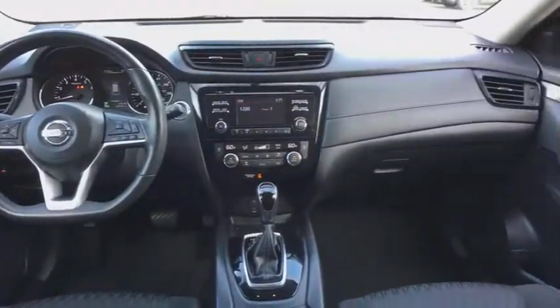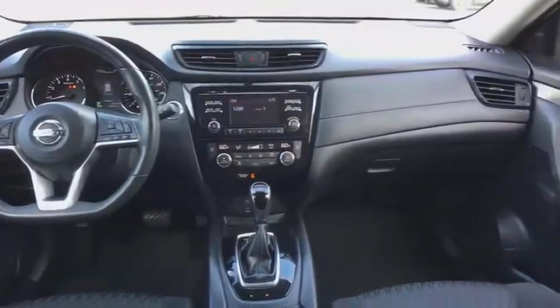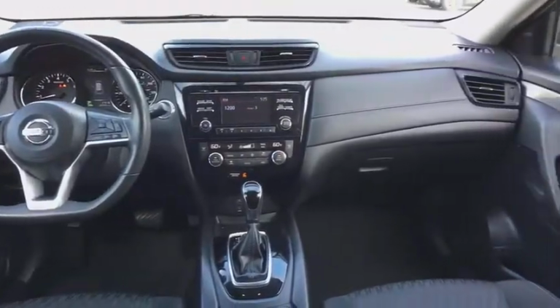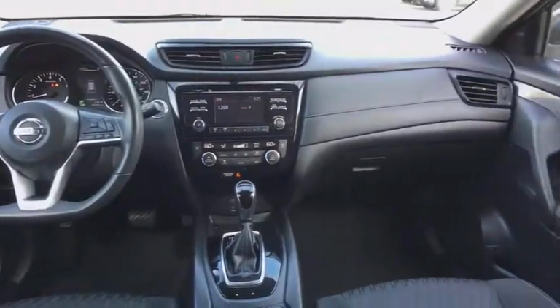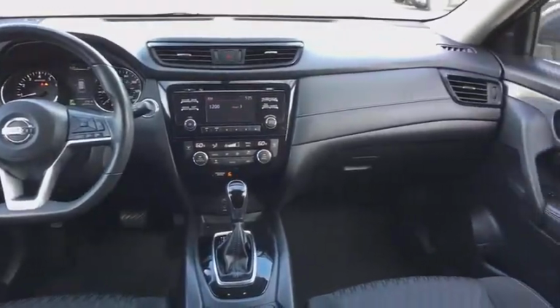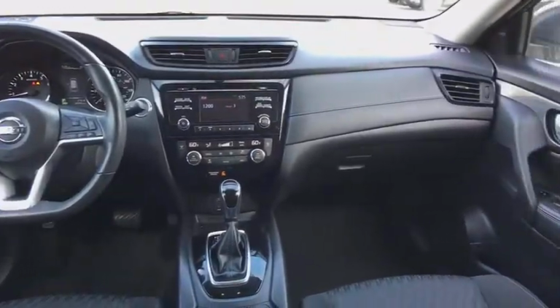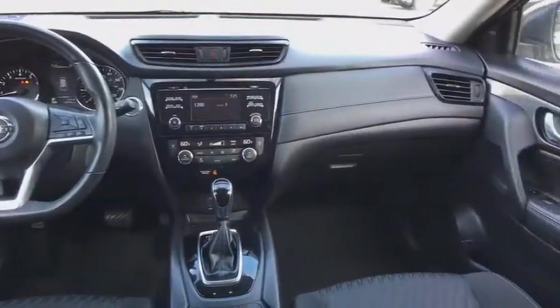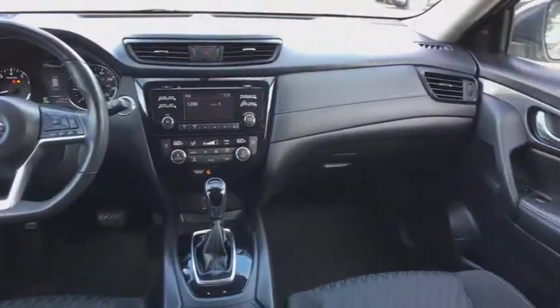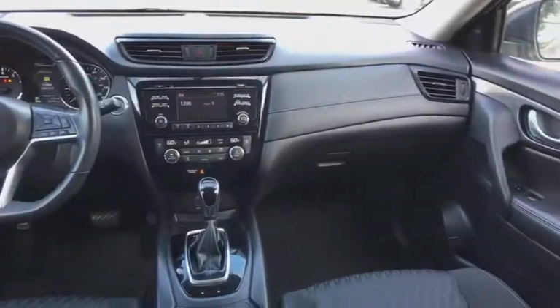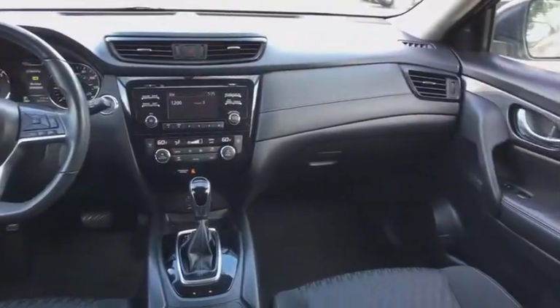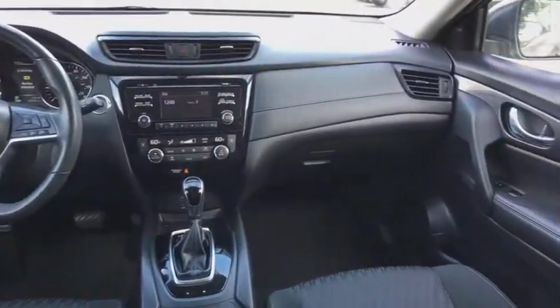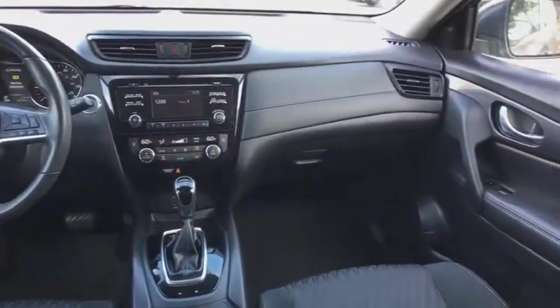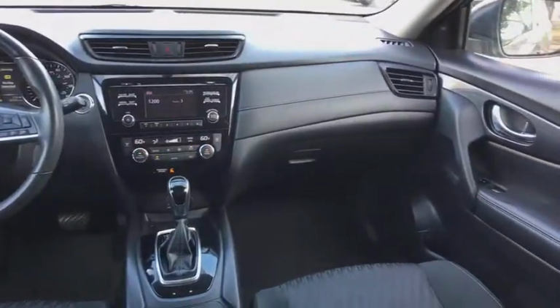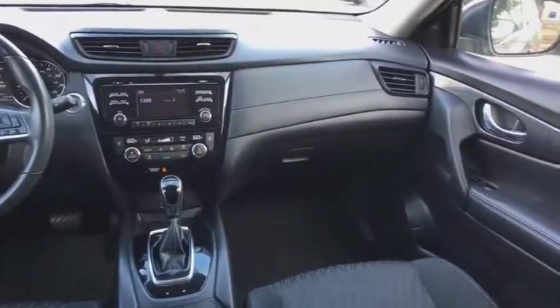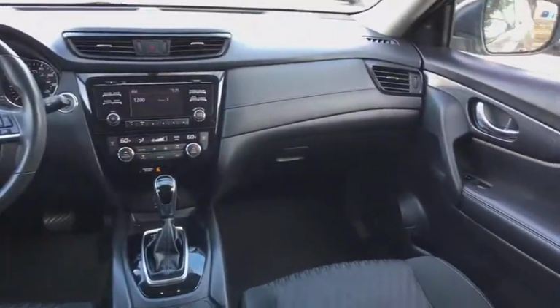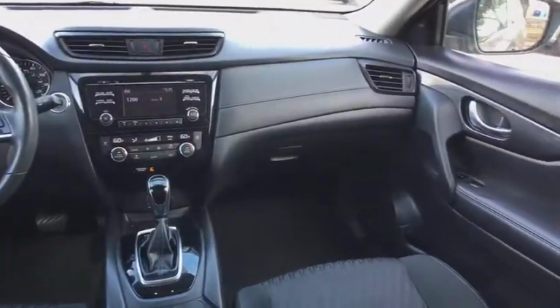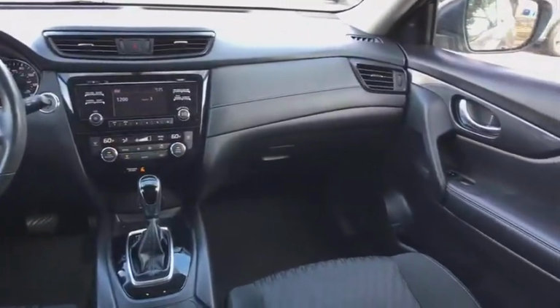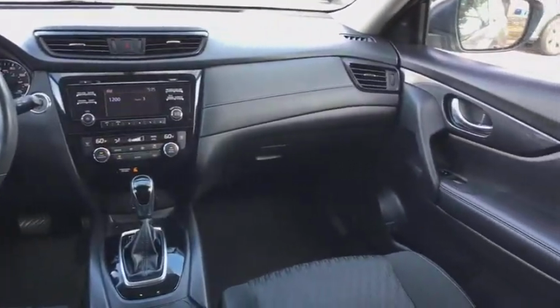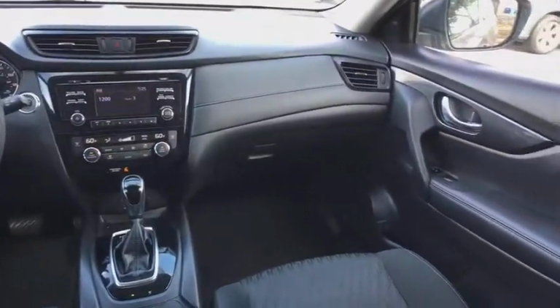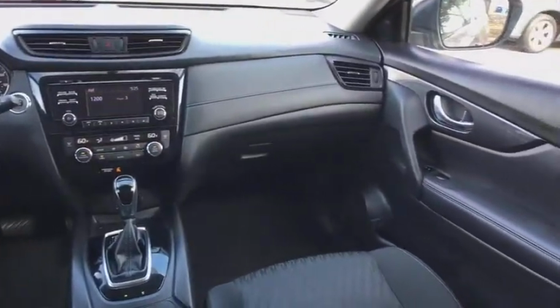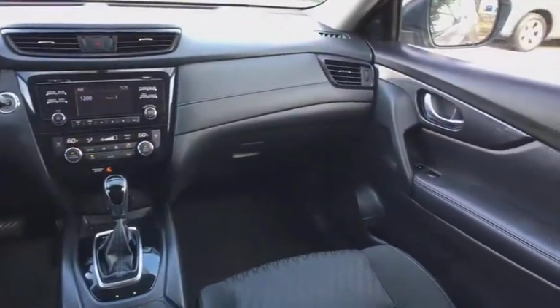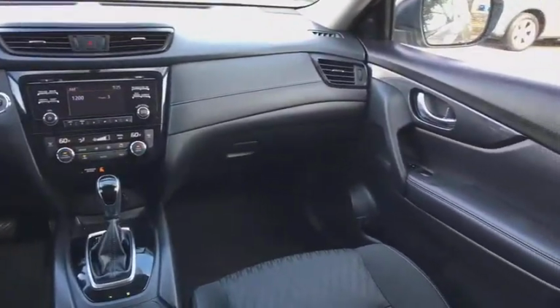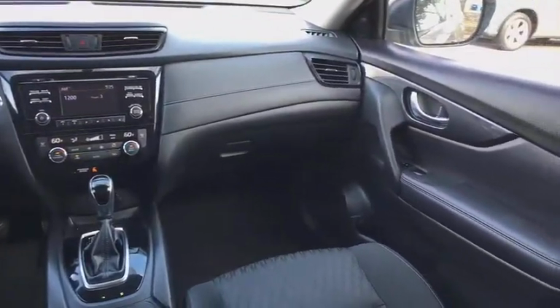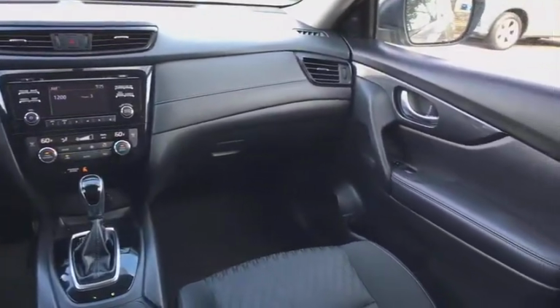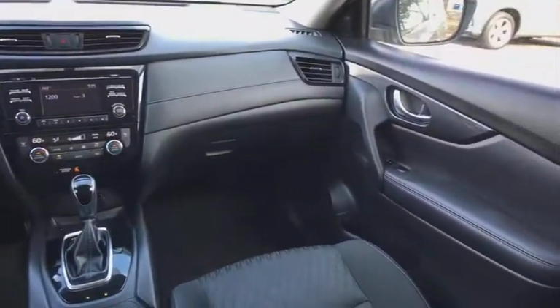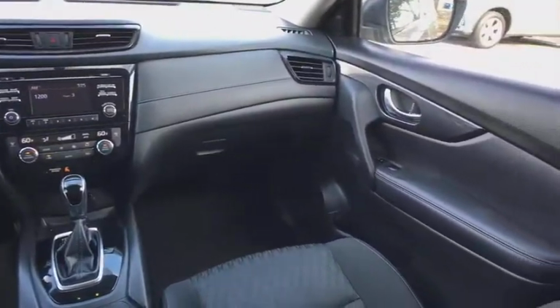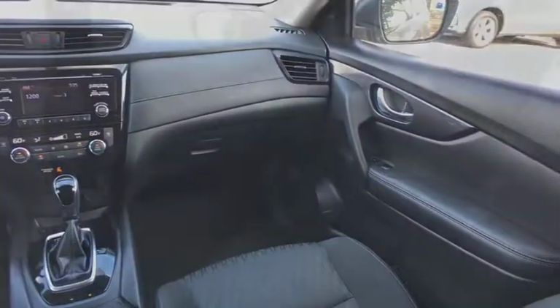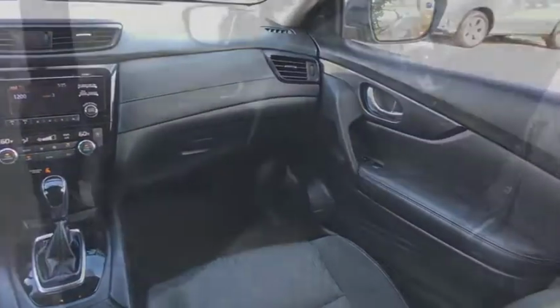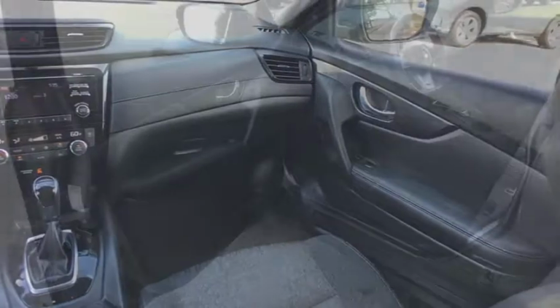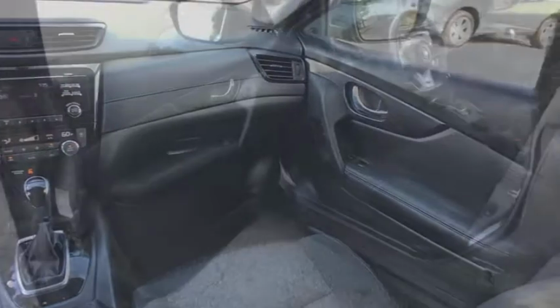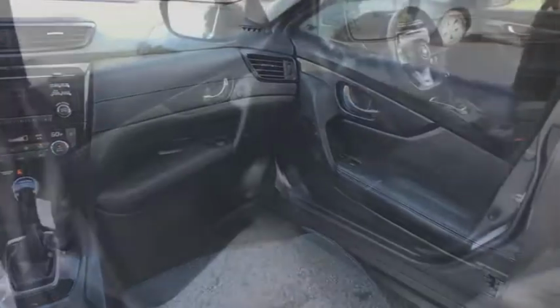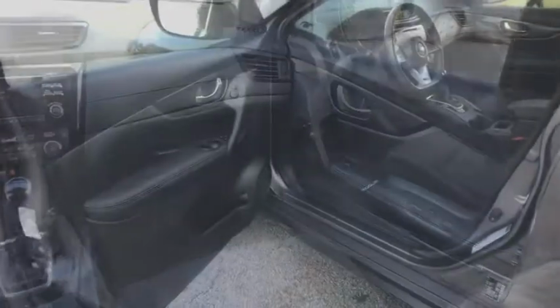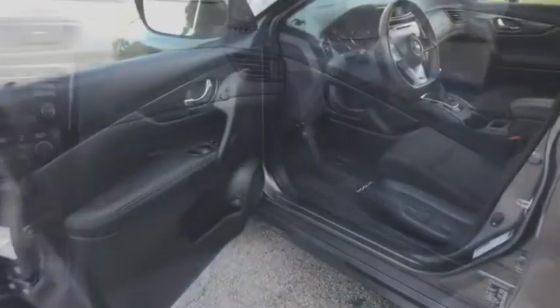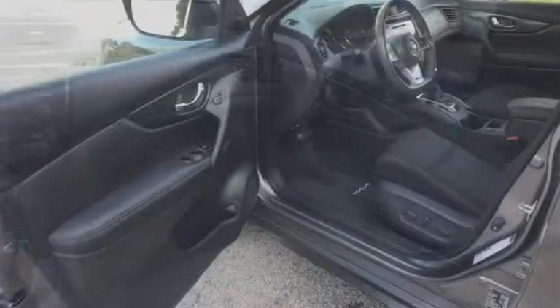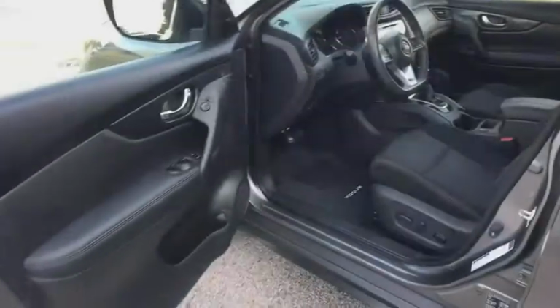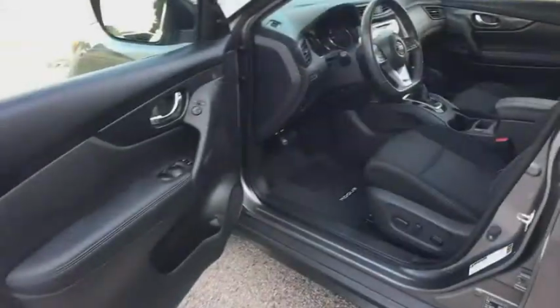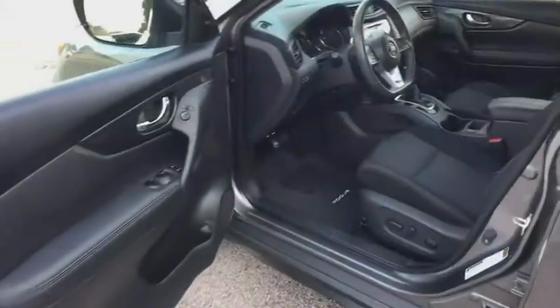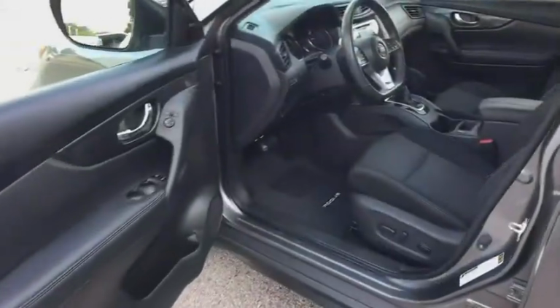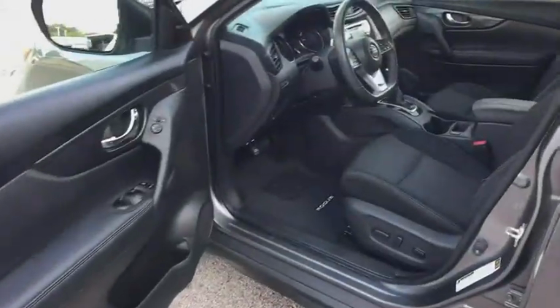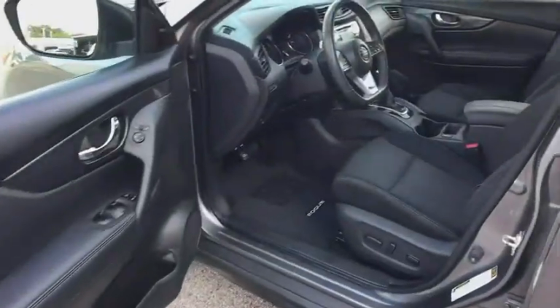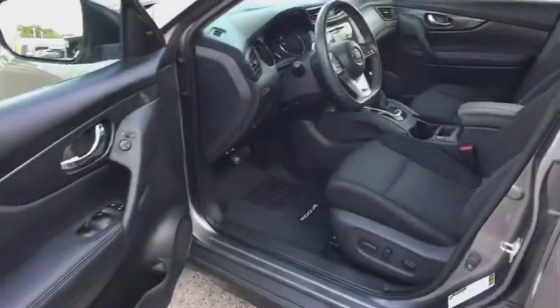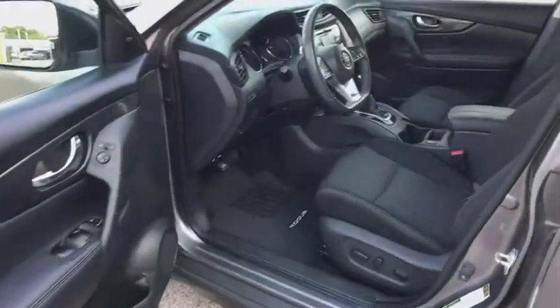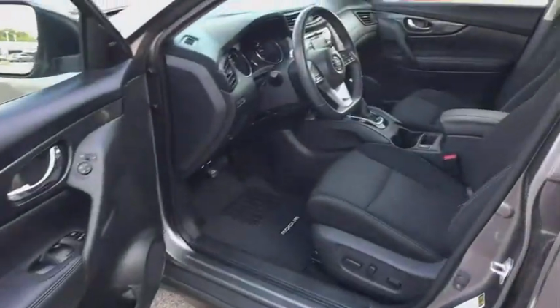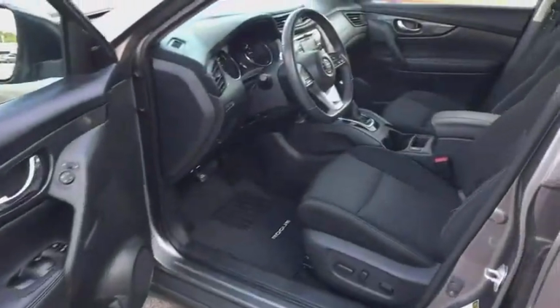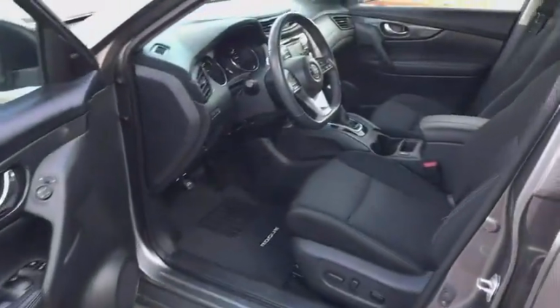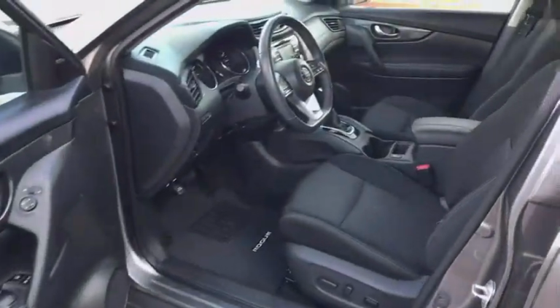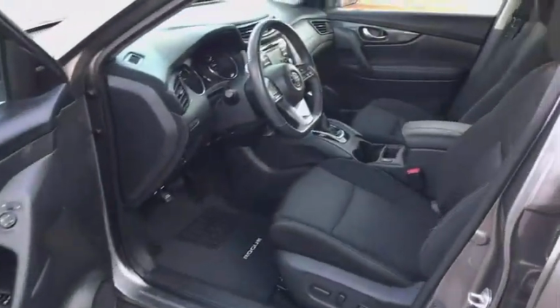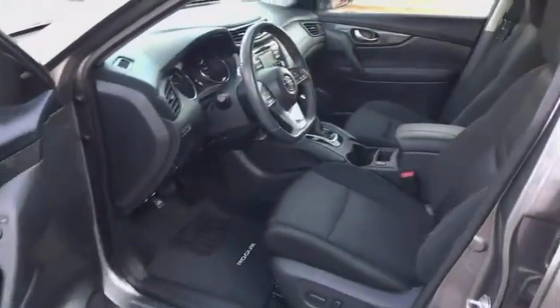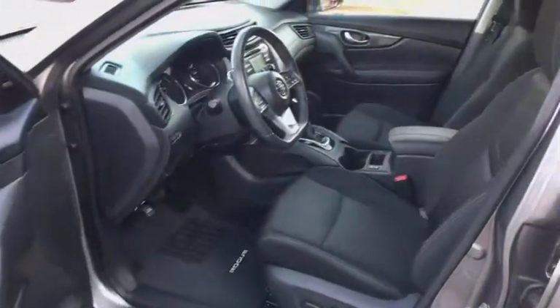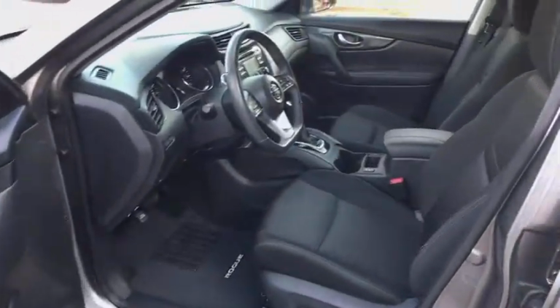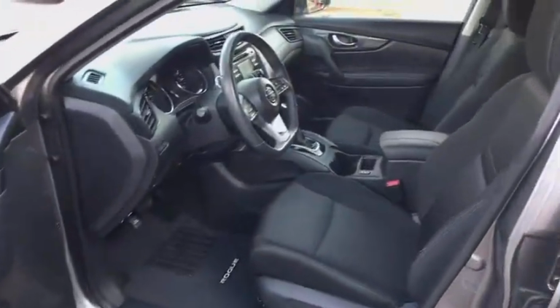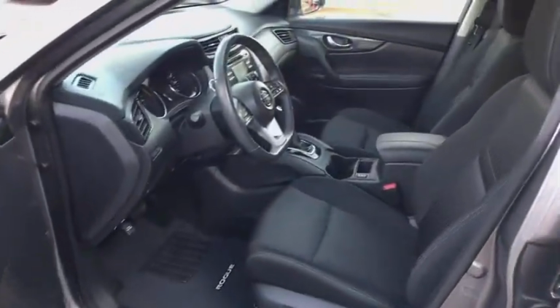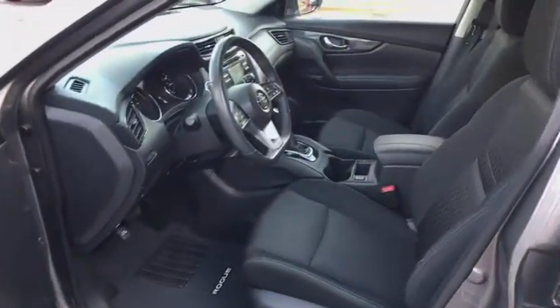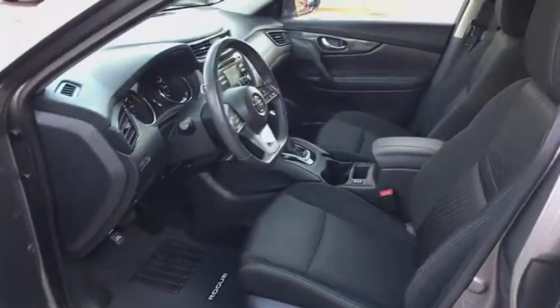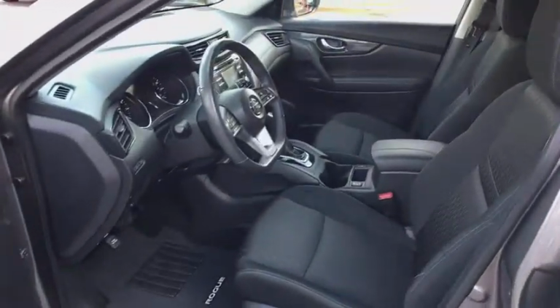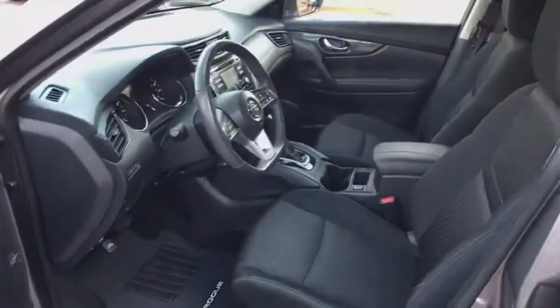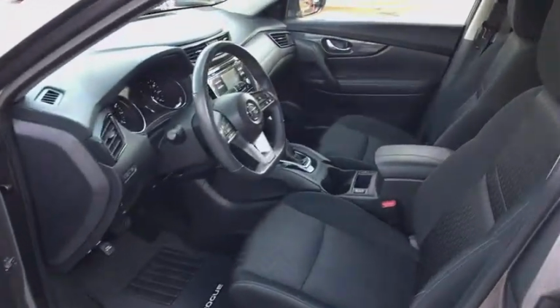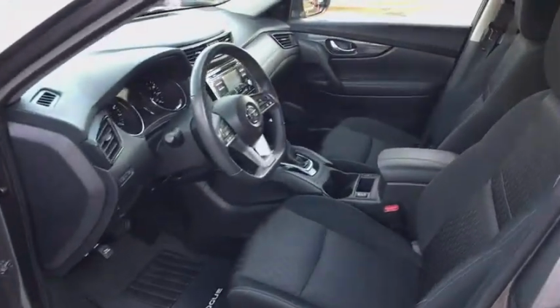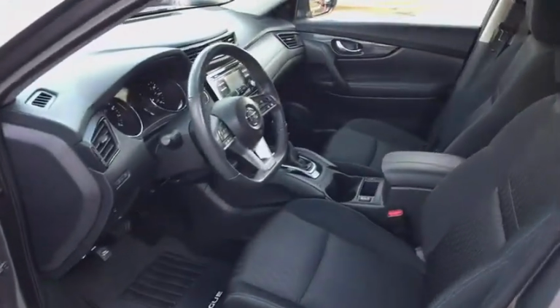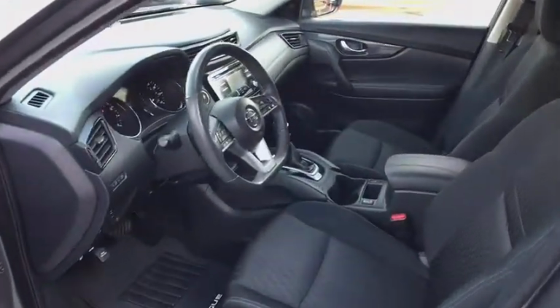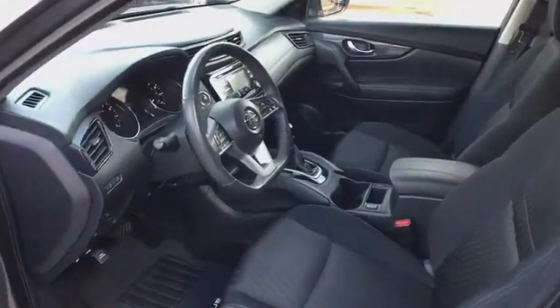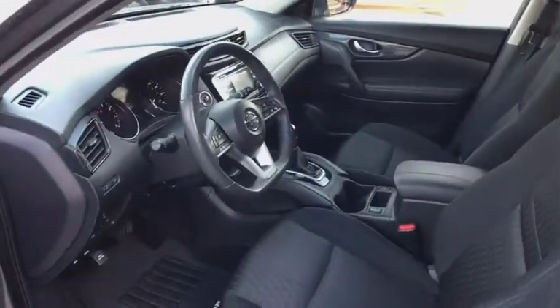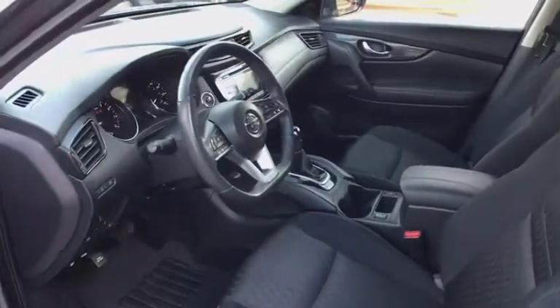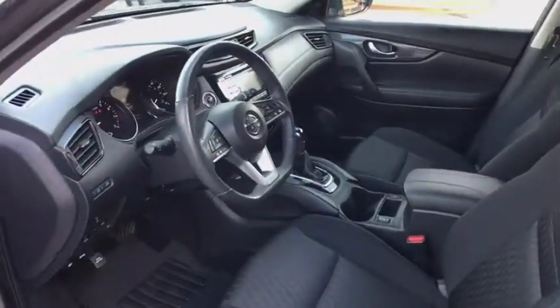tachometer, overhead console, driver vanity mirror, front bucket seats, power driver's seat, cloth seat trim, rear window wiper.